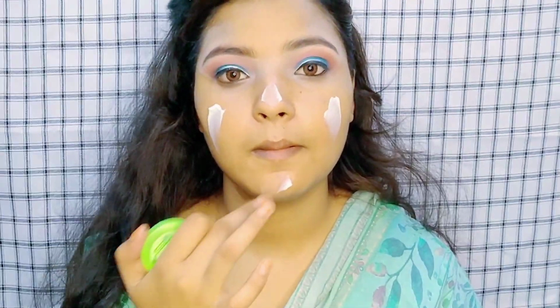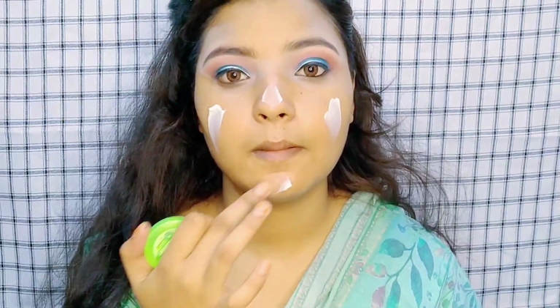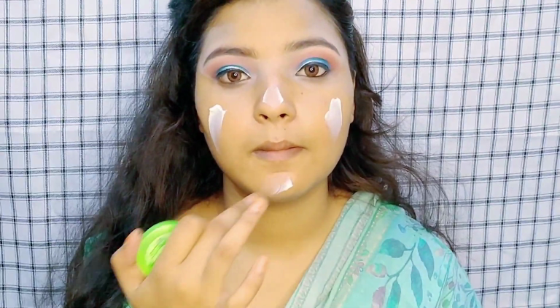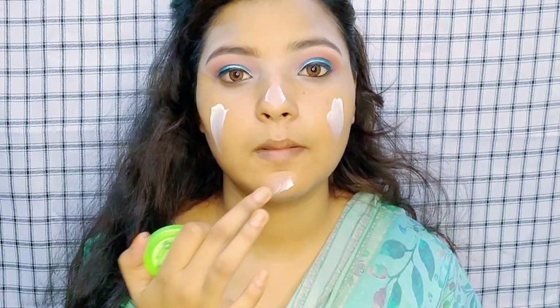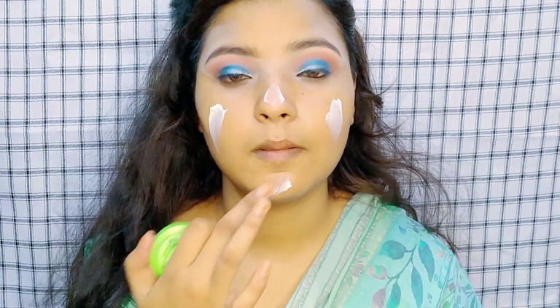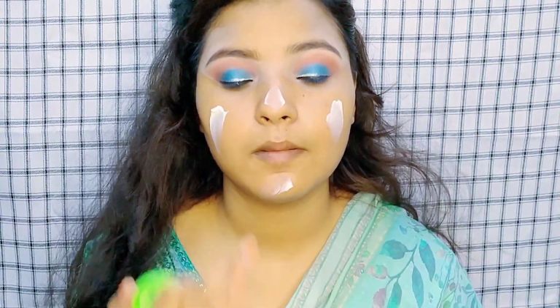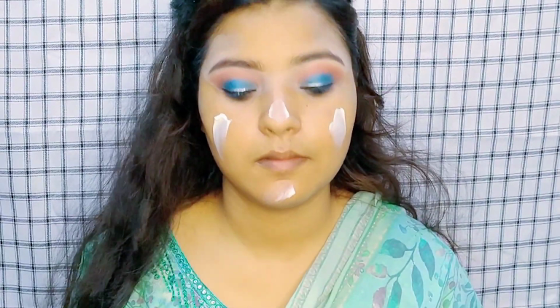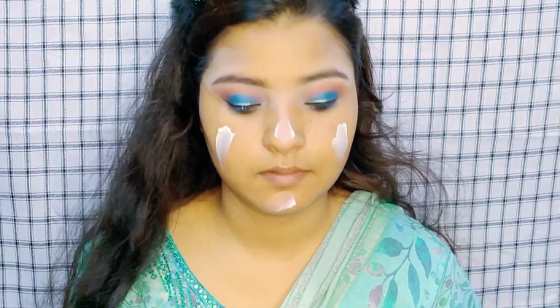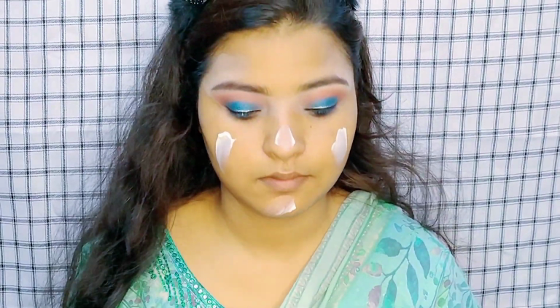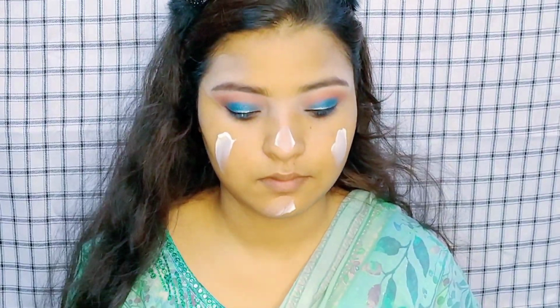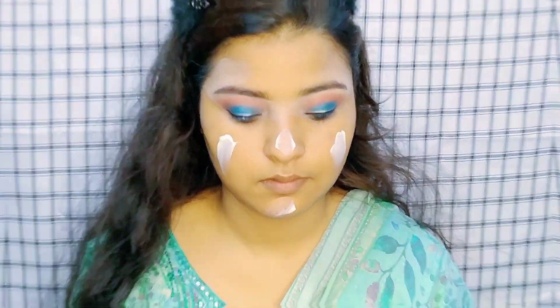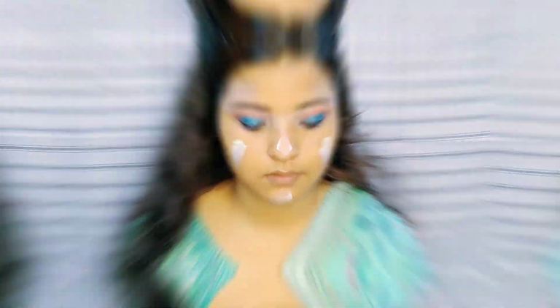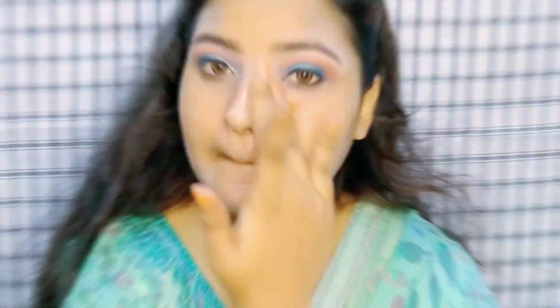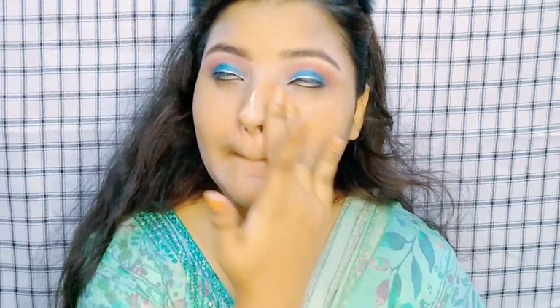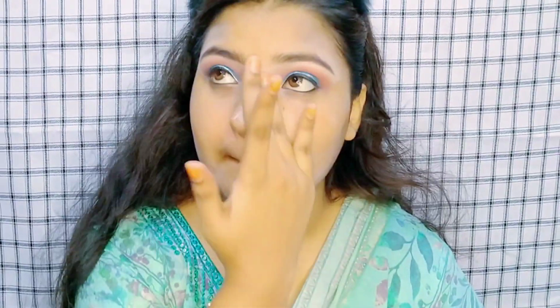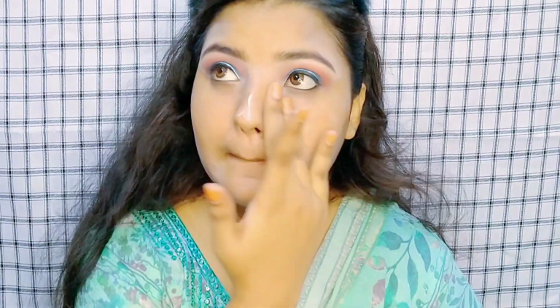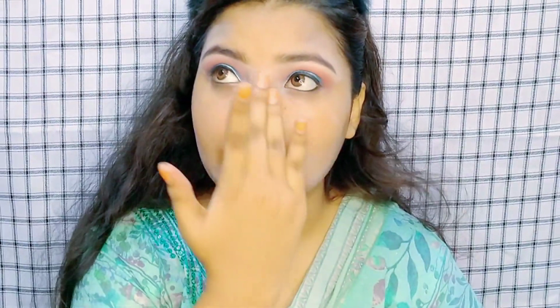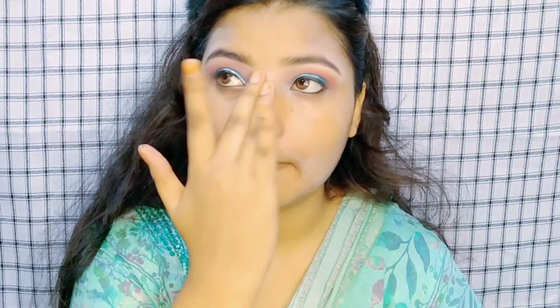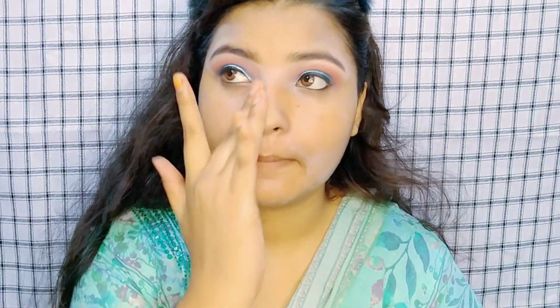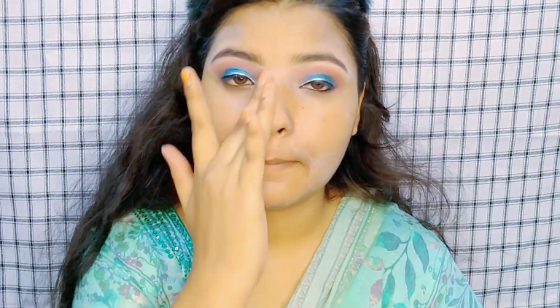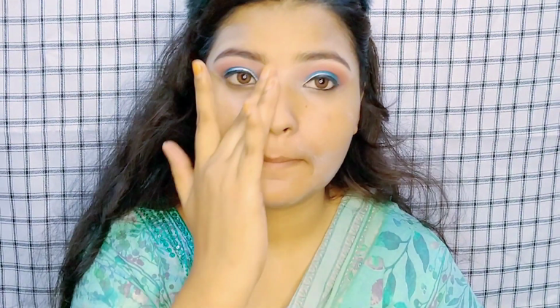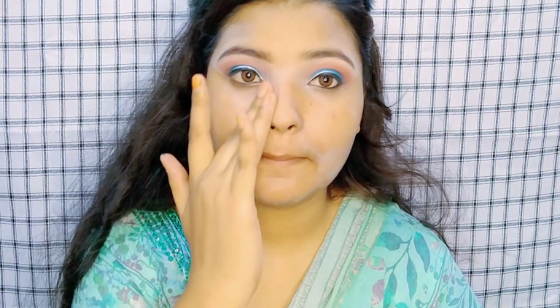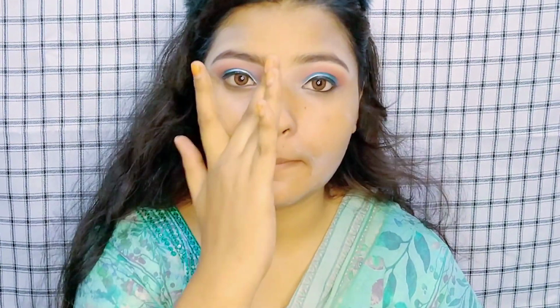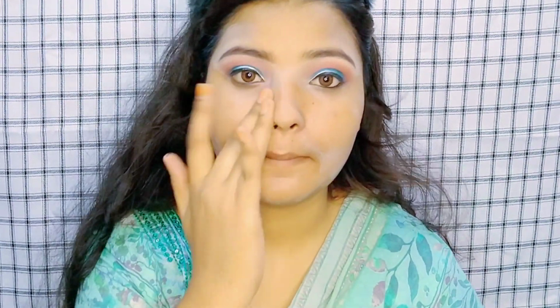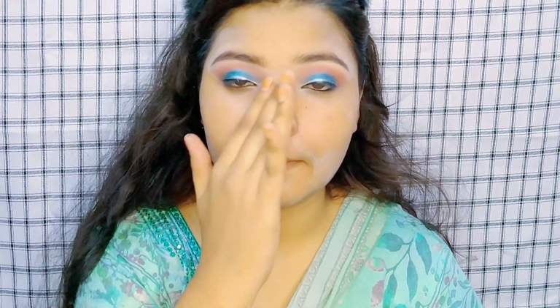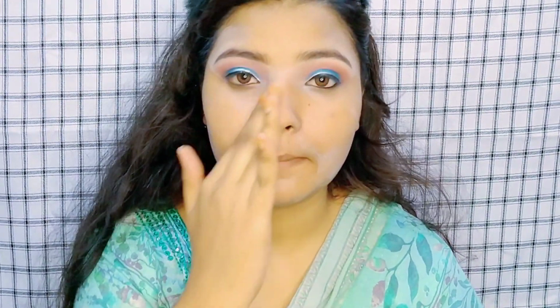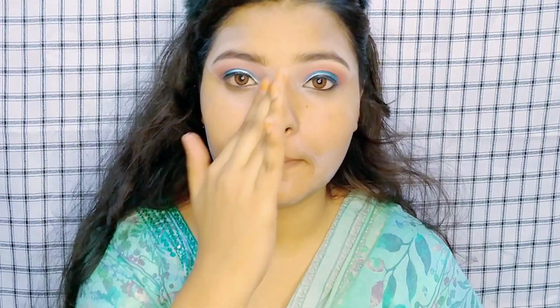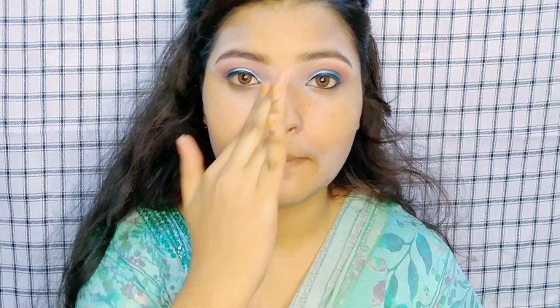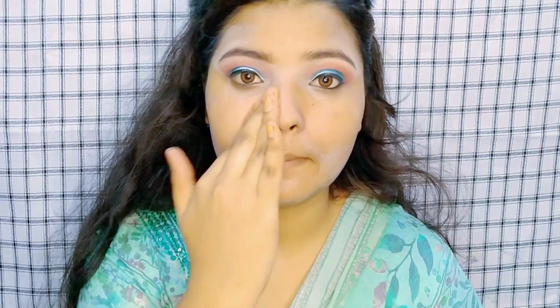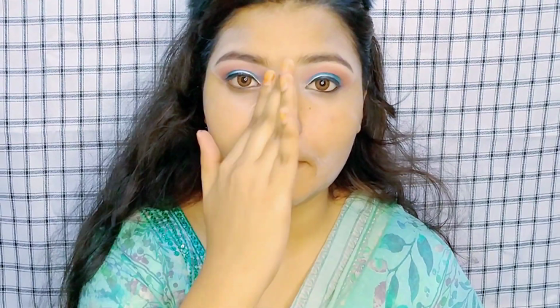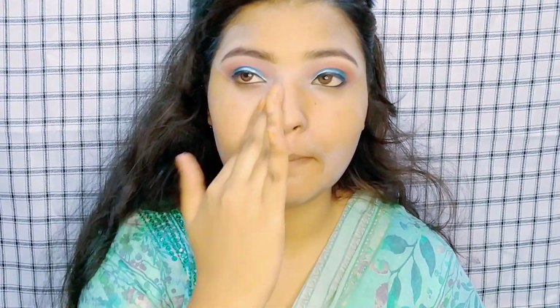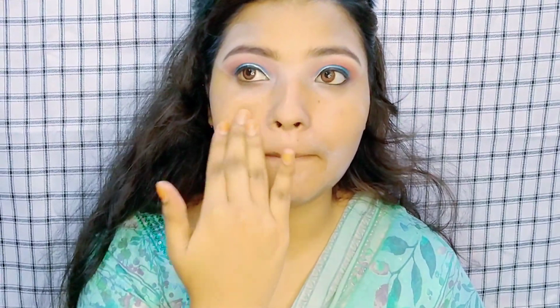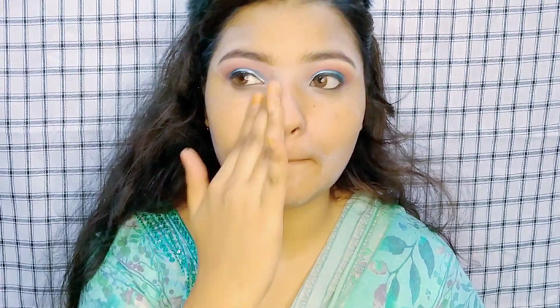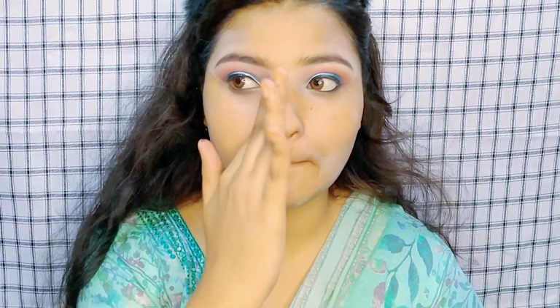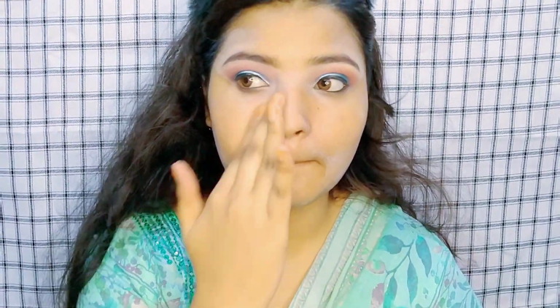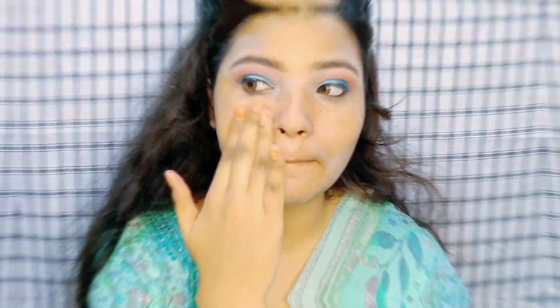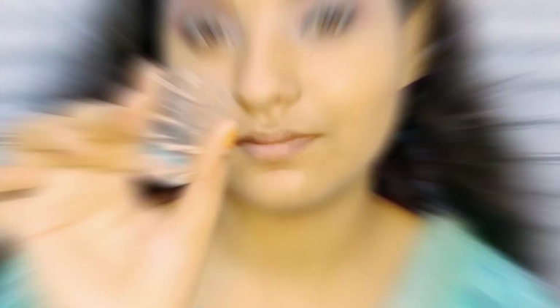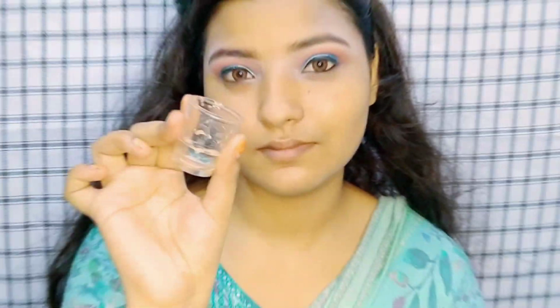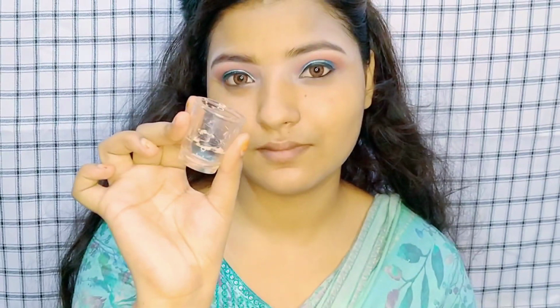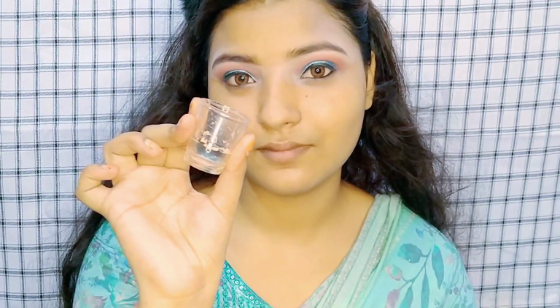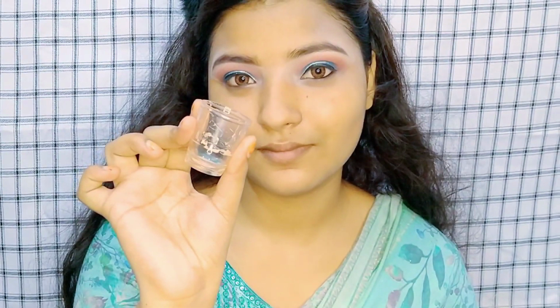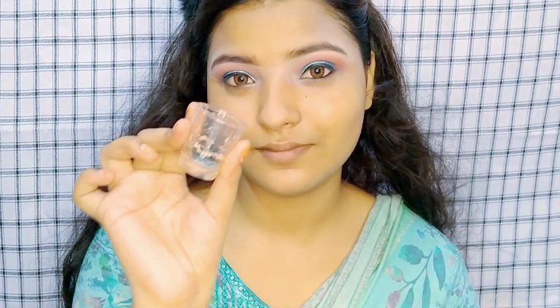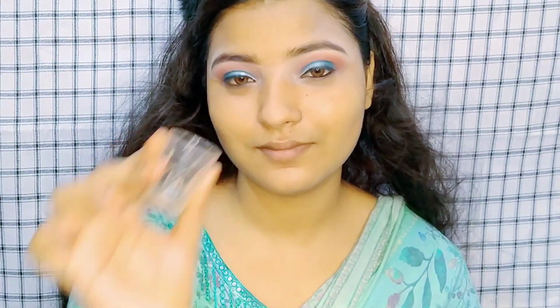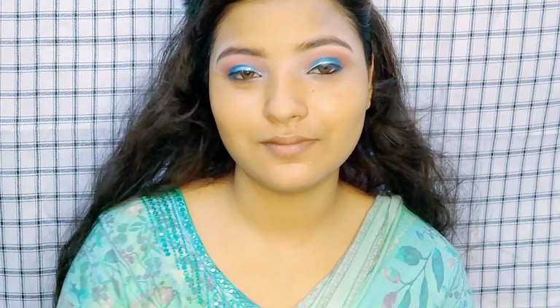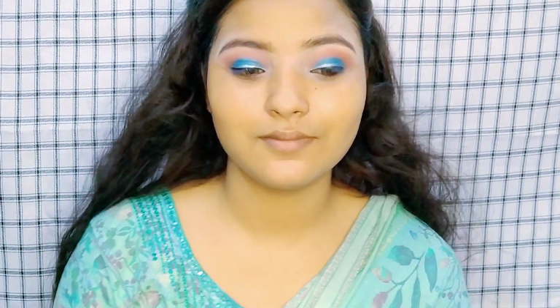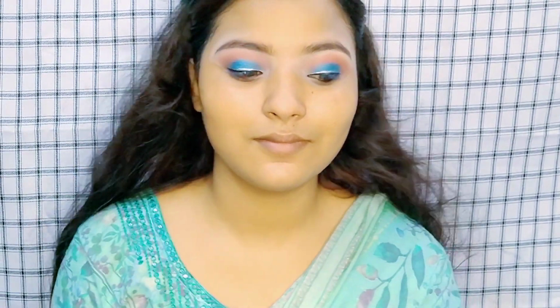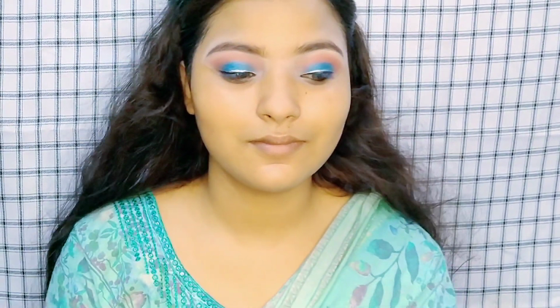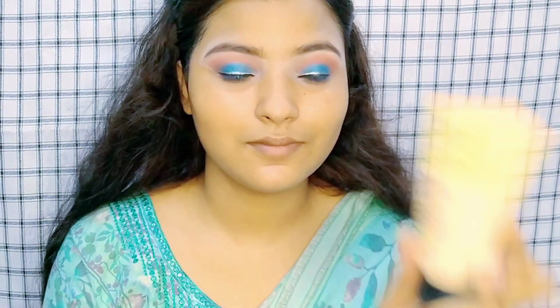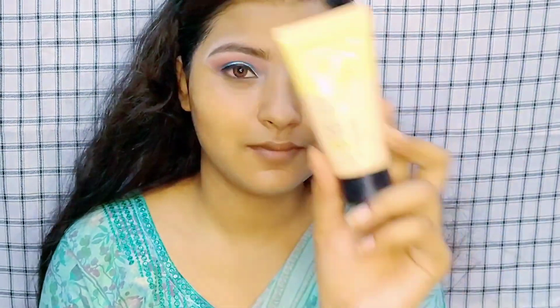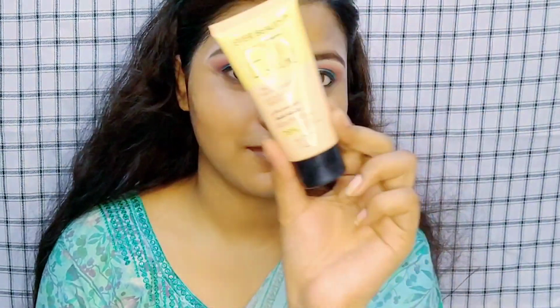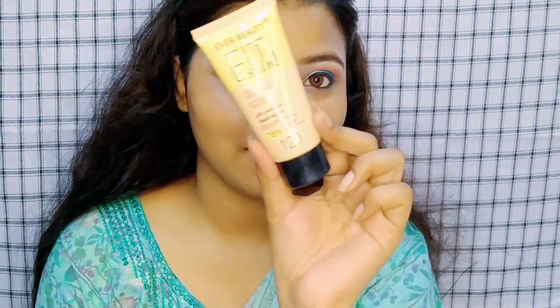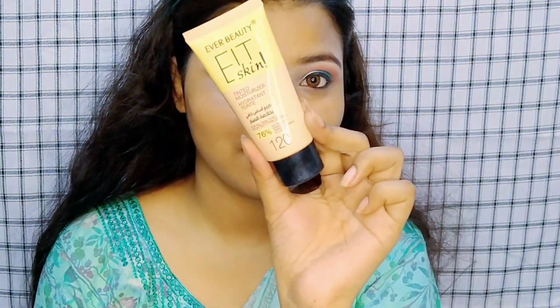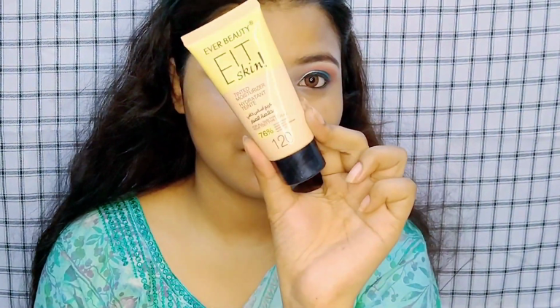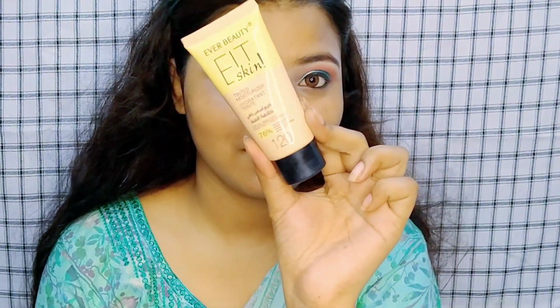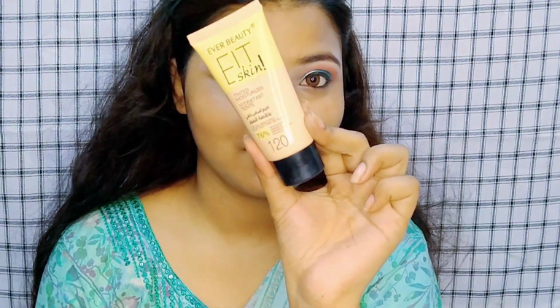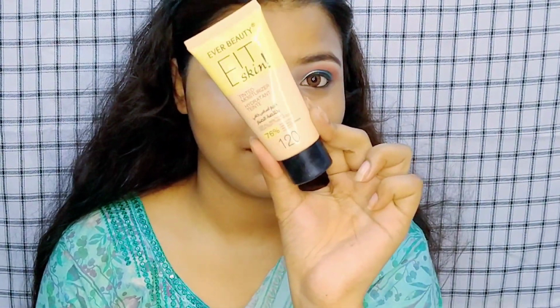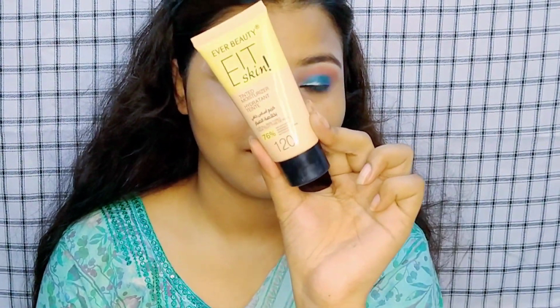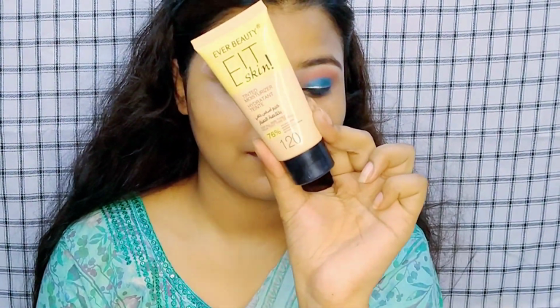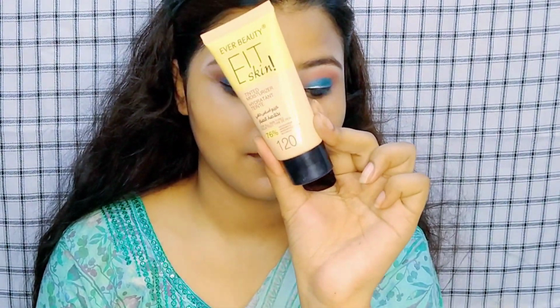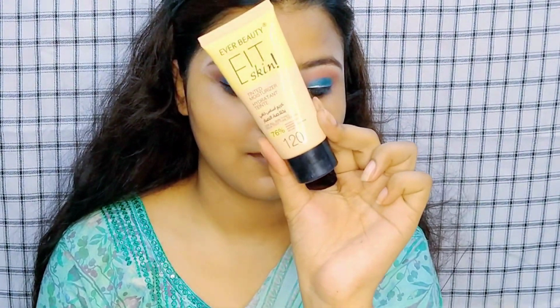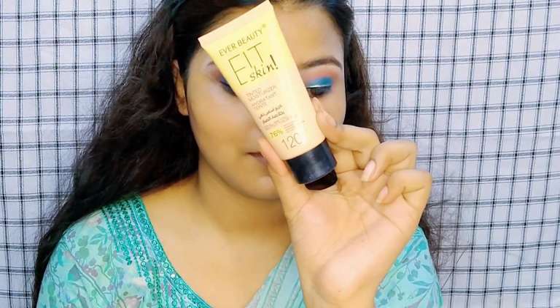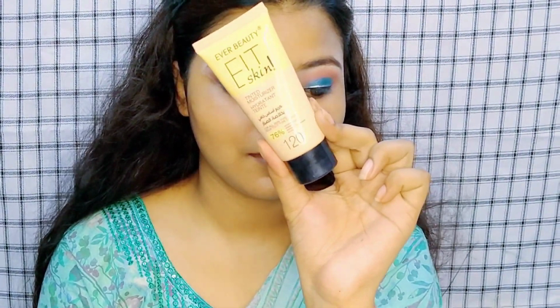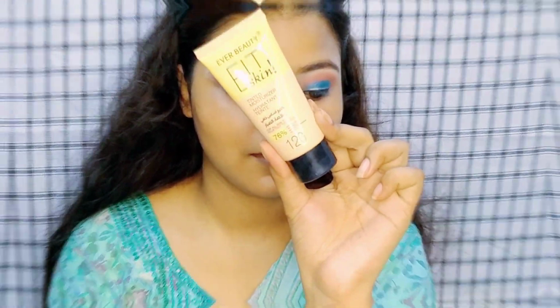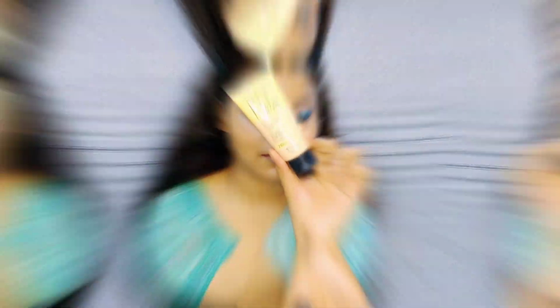Then I will apply mascara — I'll apply a lot. I will also put on one more coat of moisturizer and use this mascara.